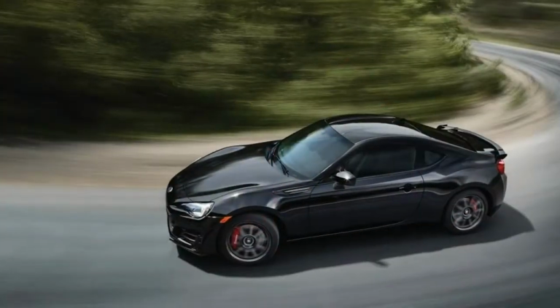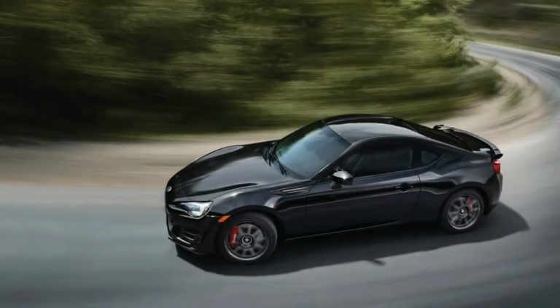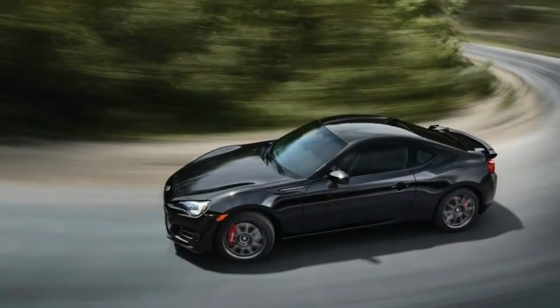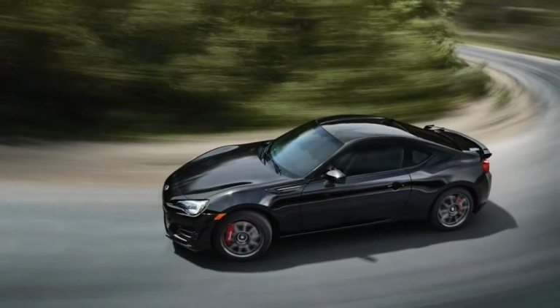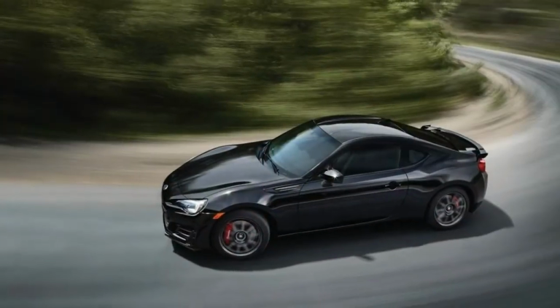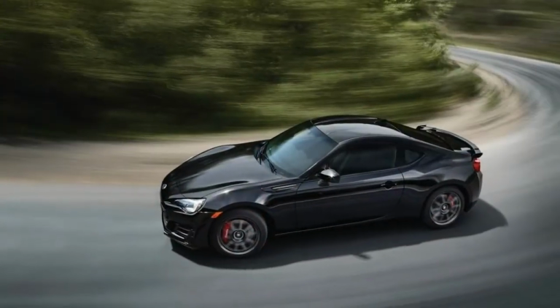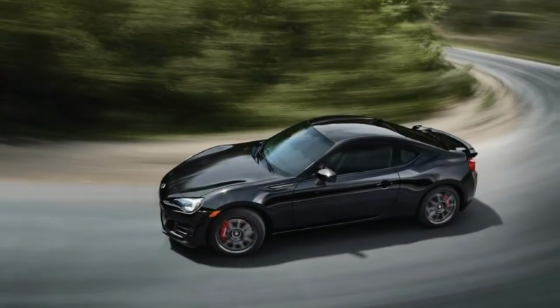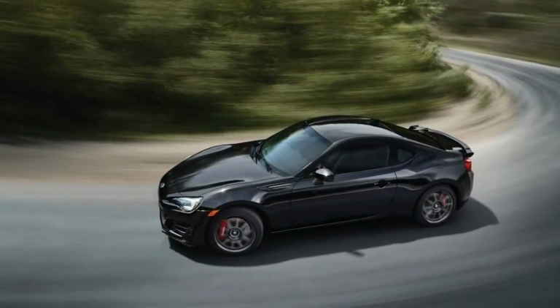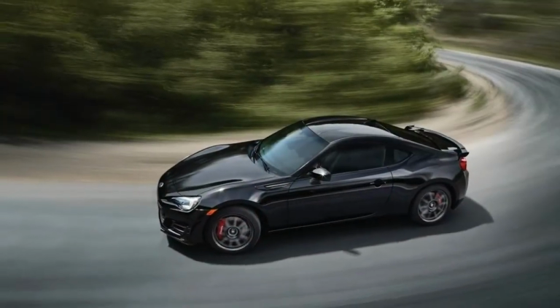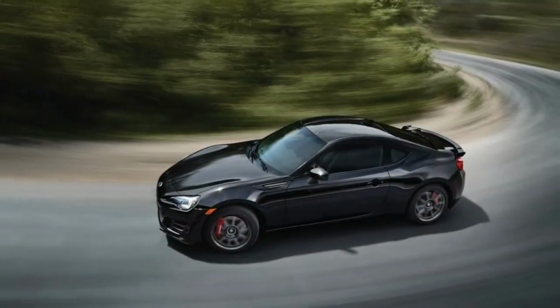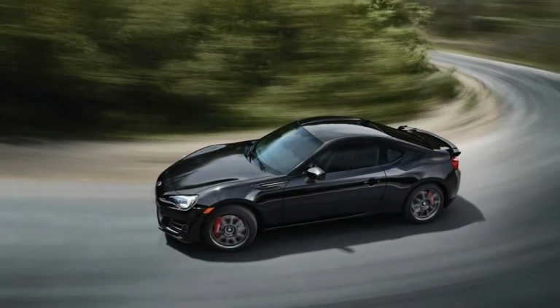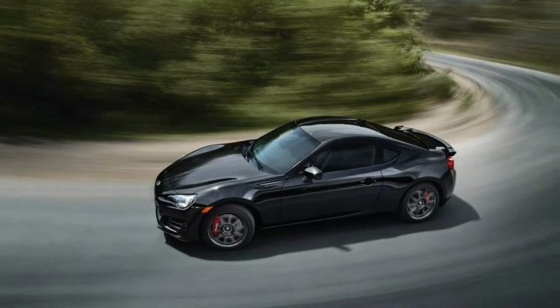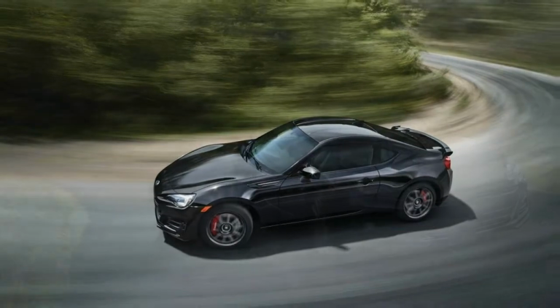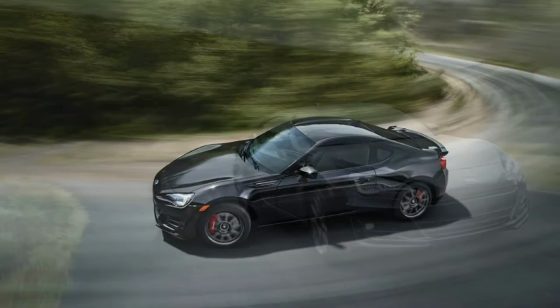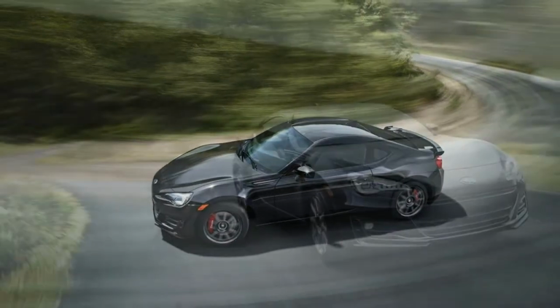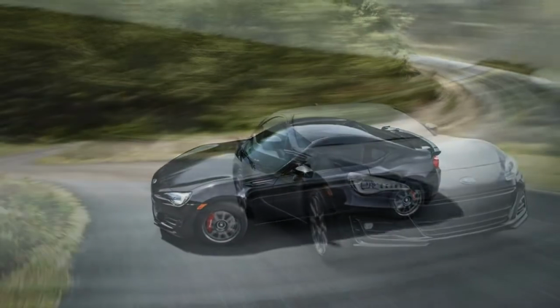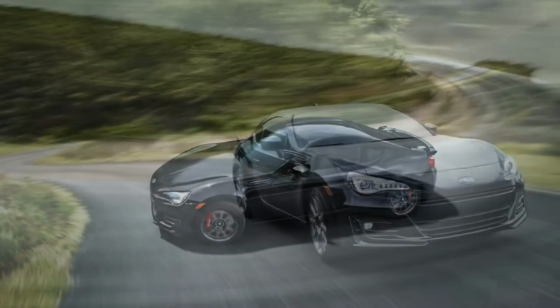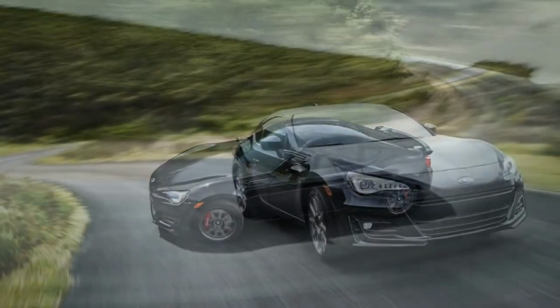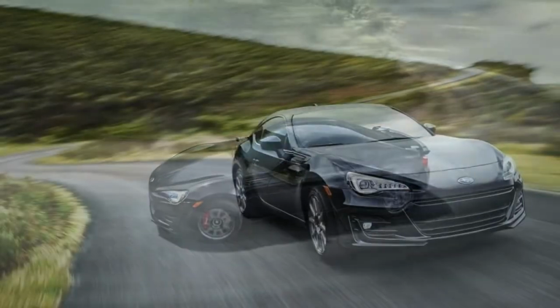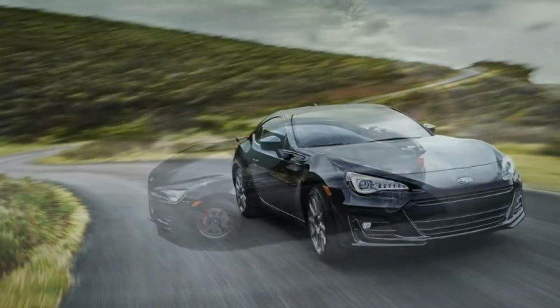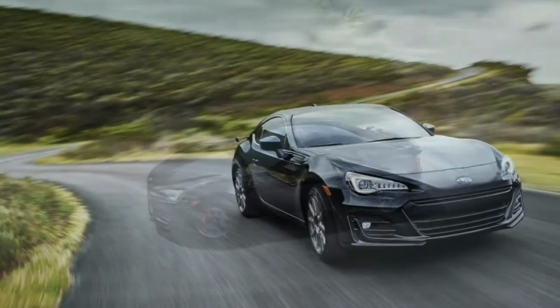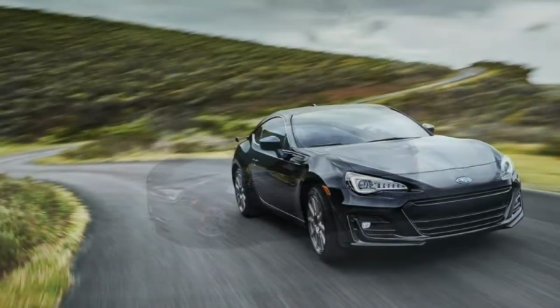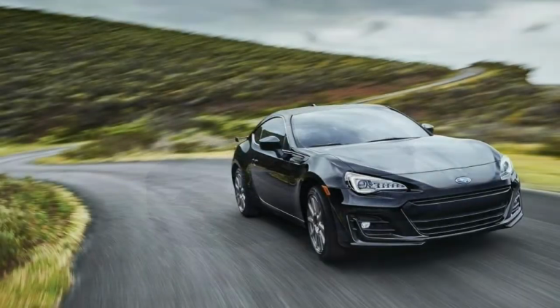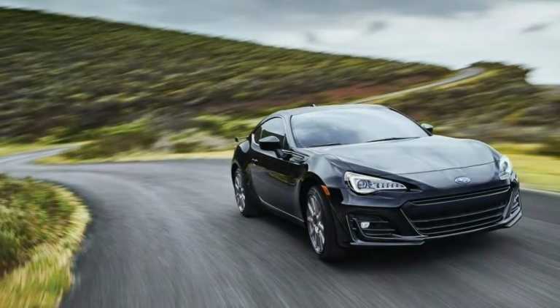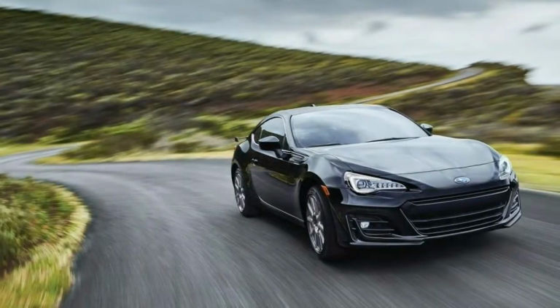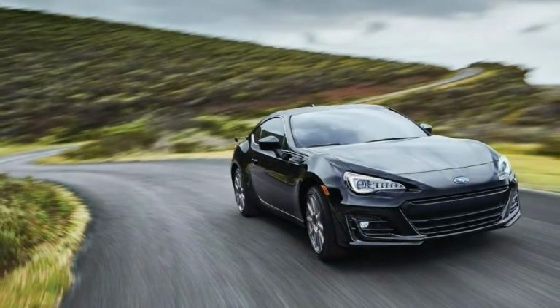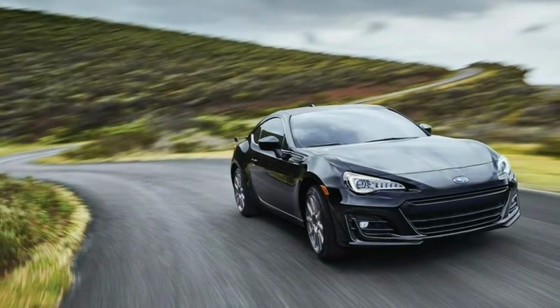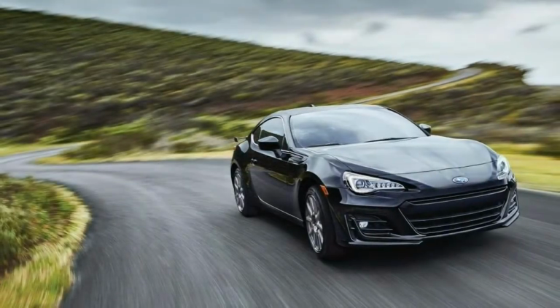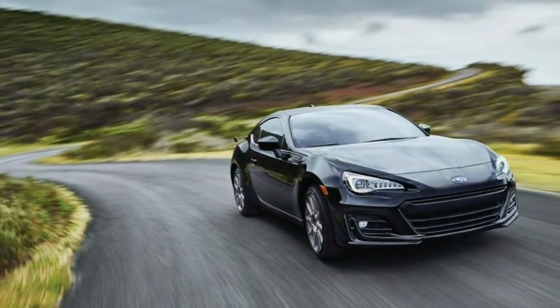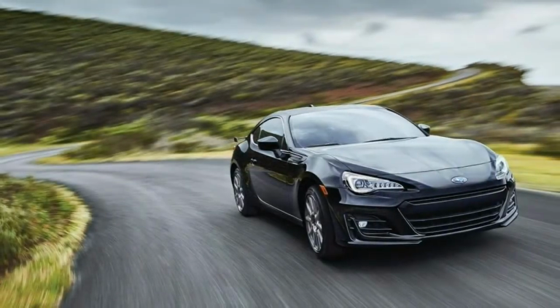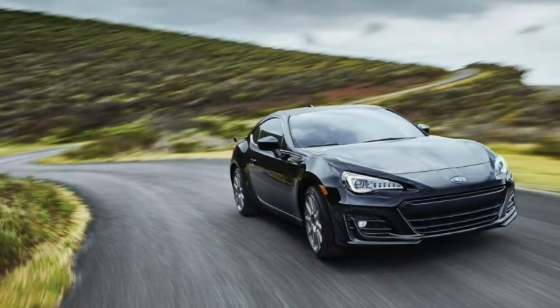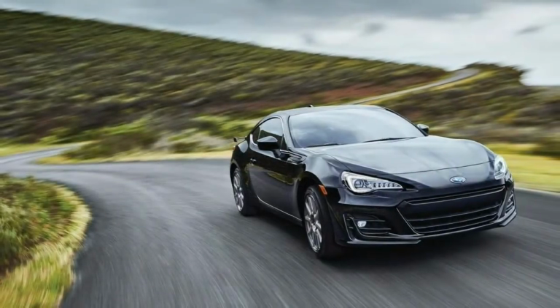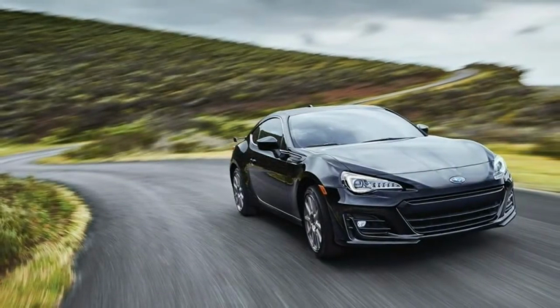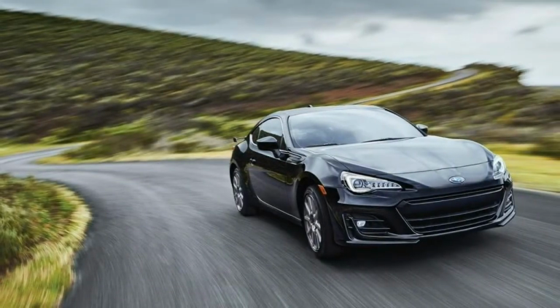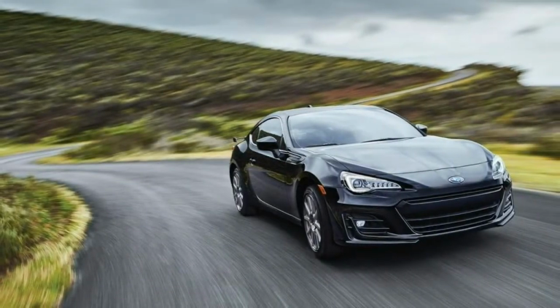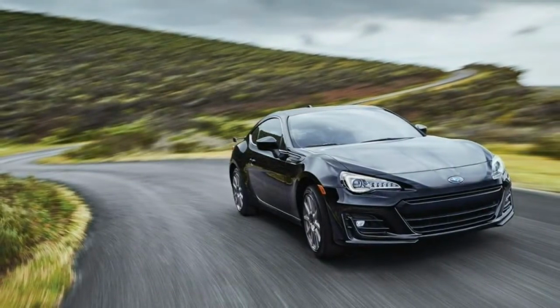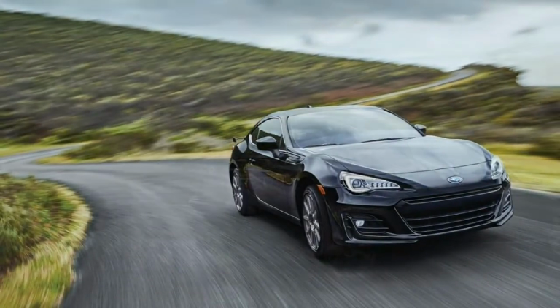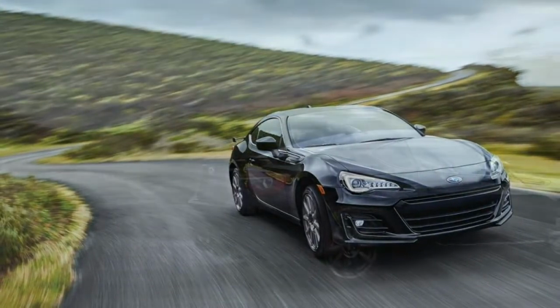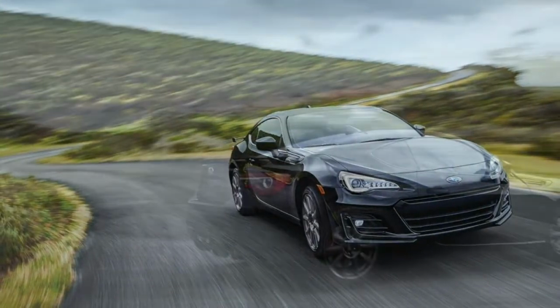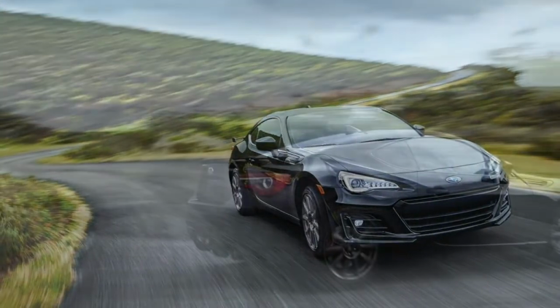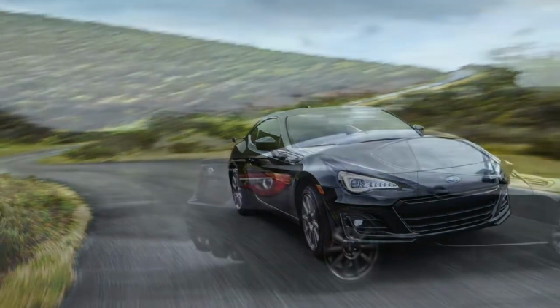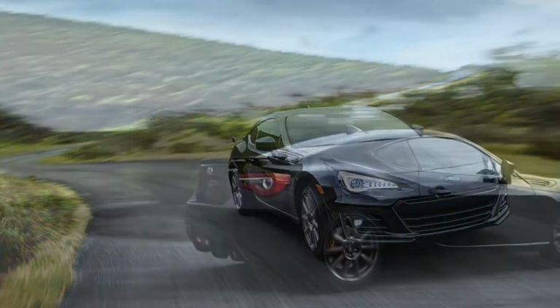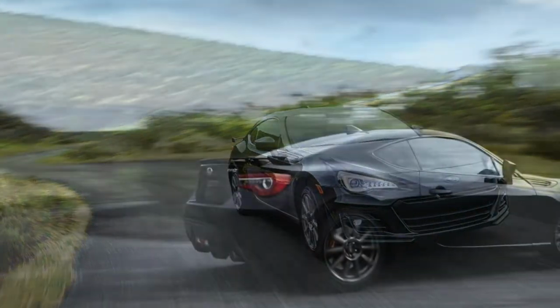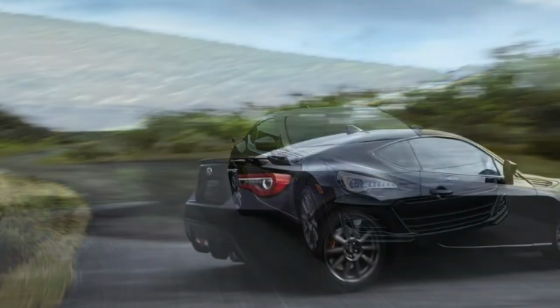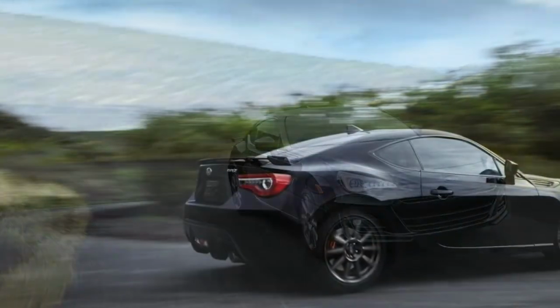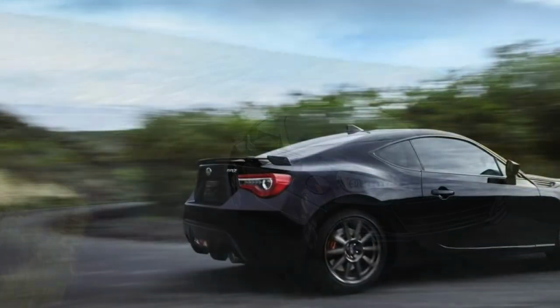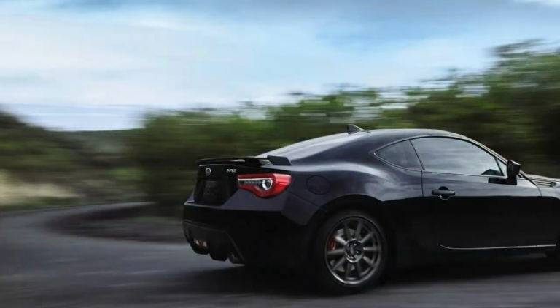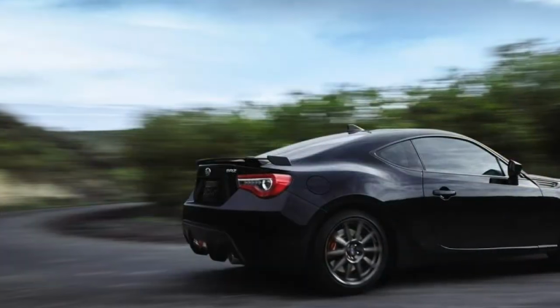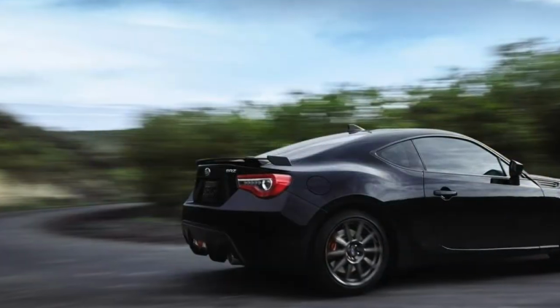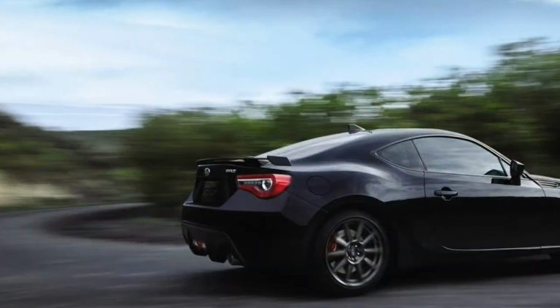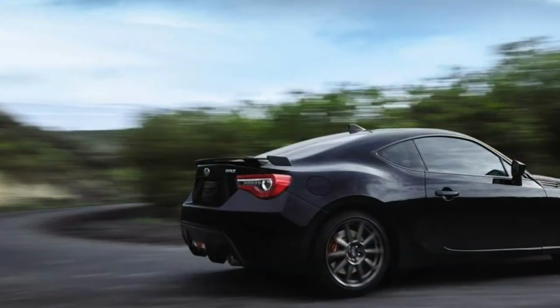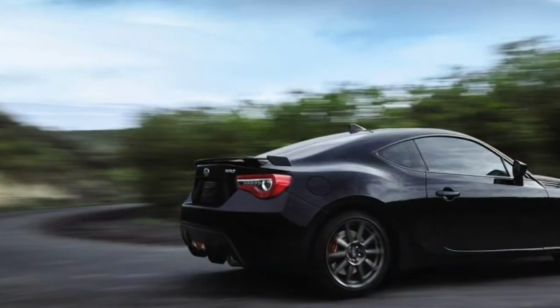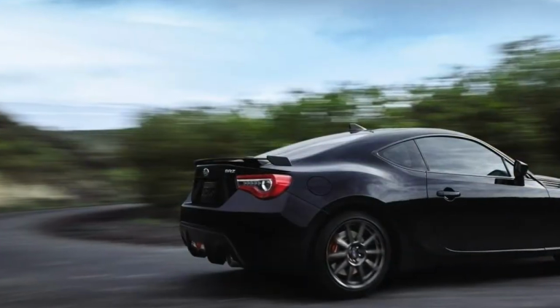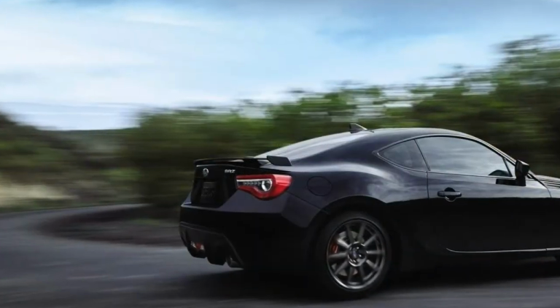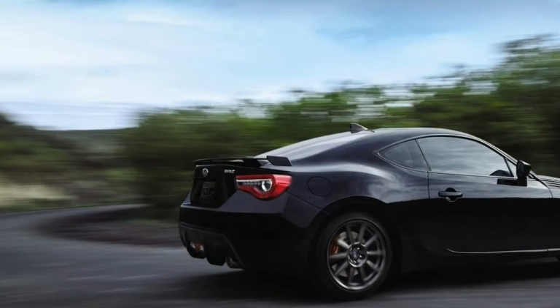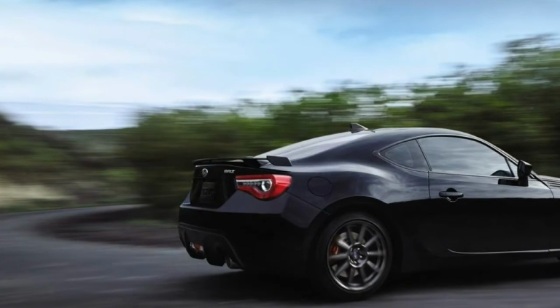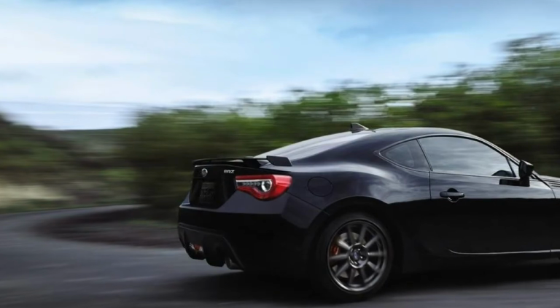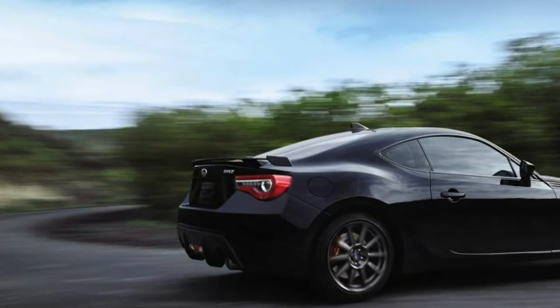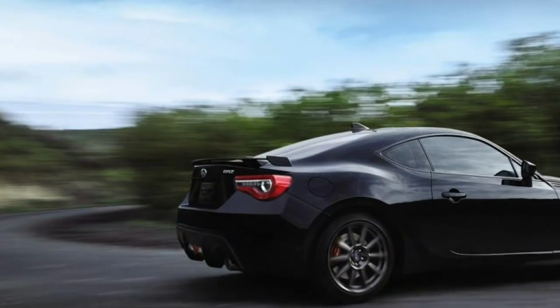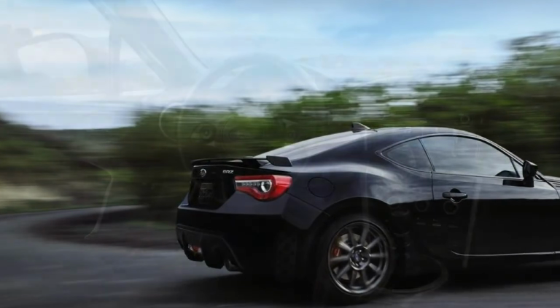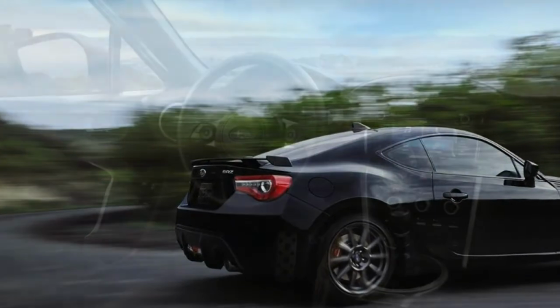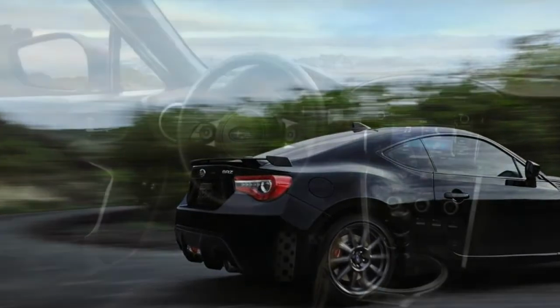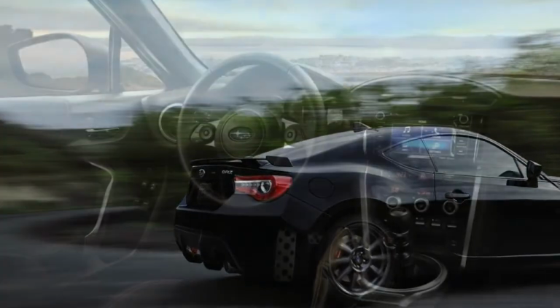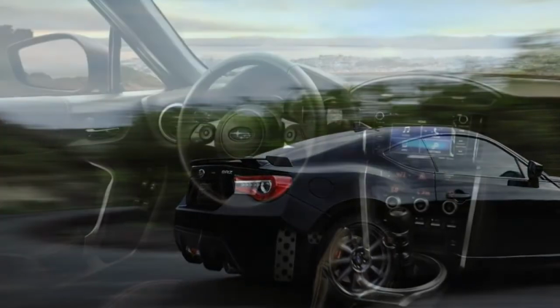Finally, we'd recommend the manual transmission. If you're into driver's cars, it's the way to go.